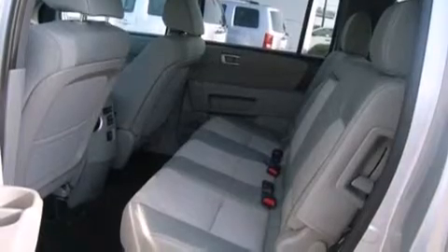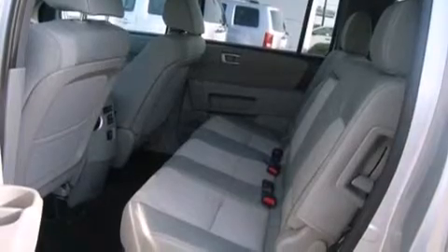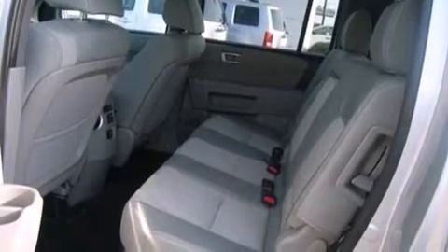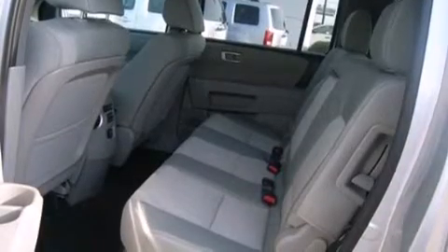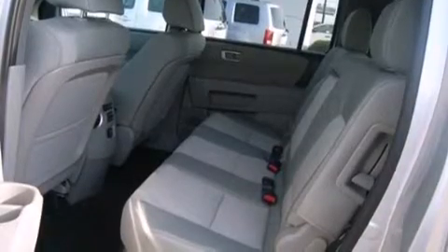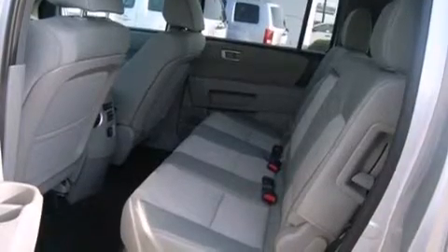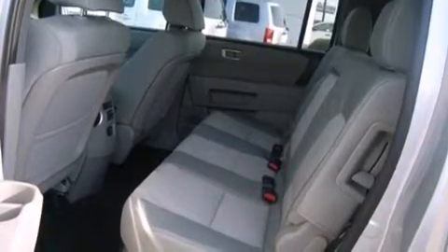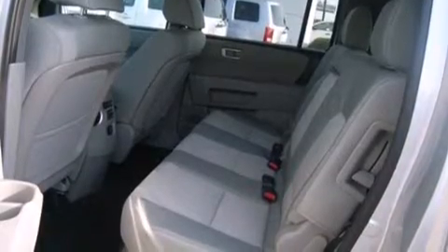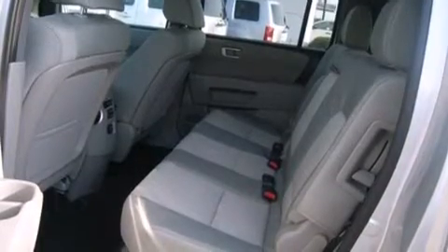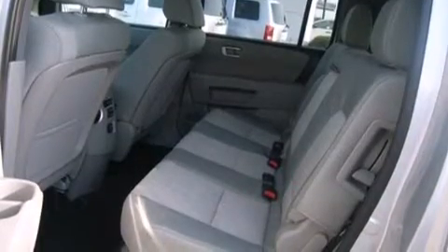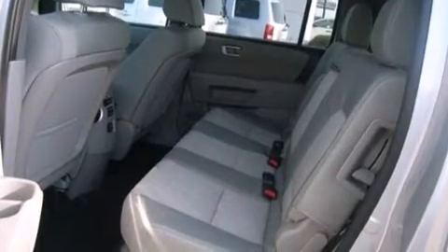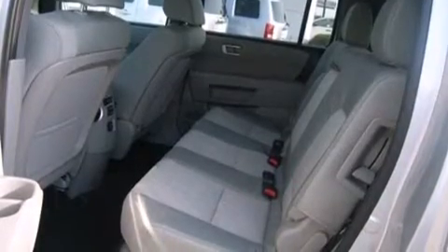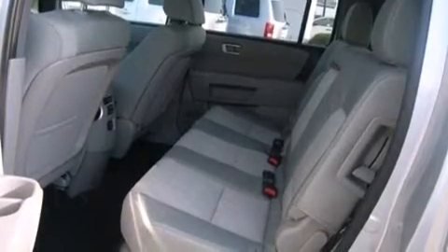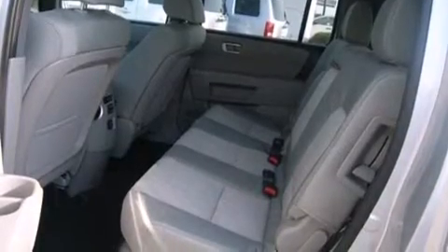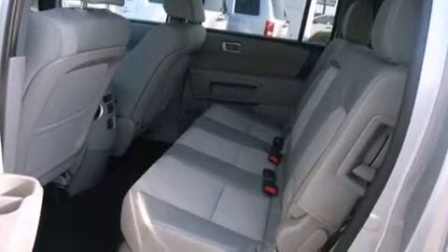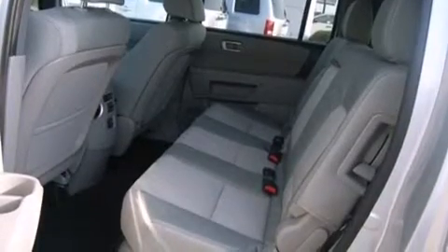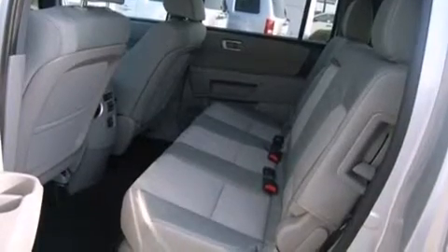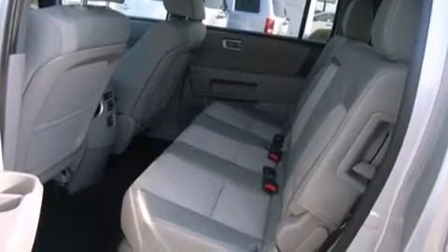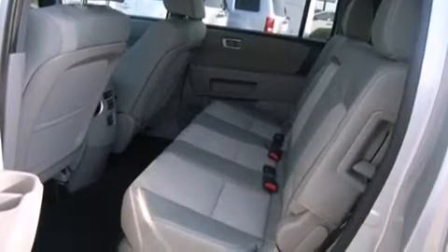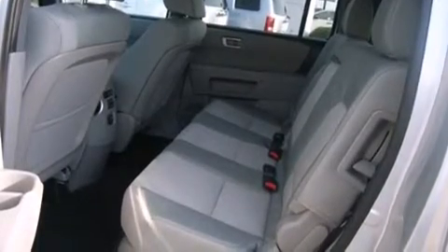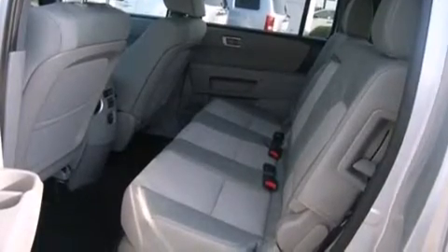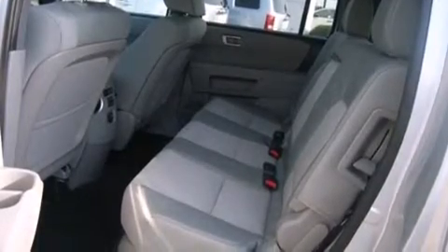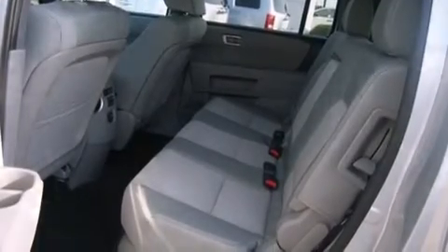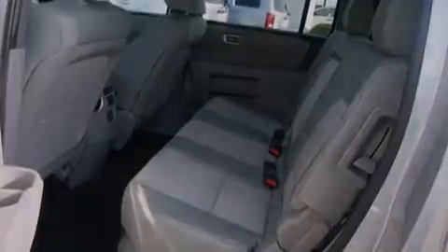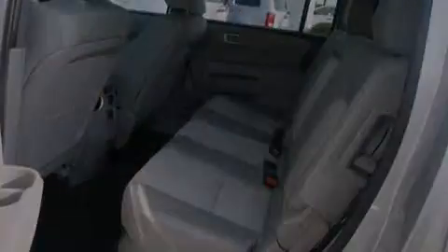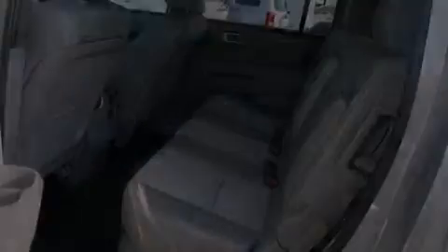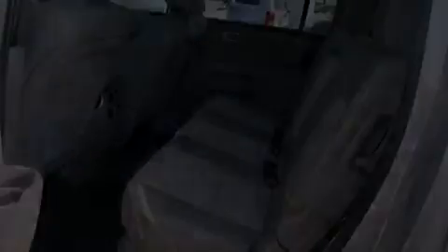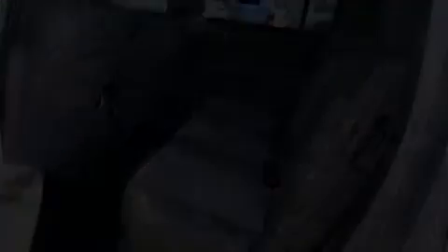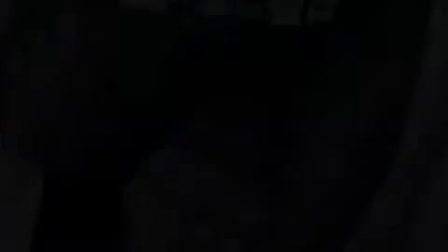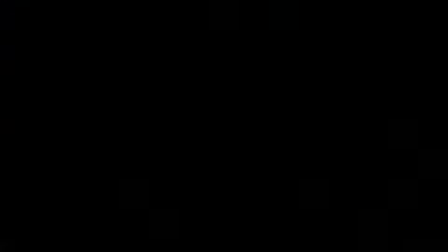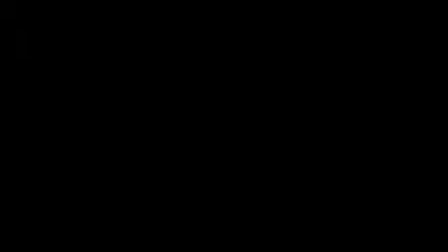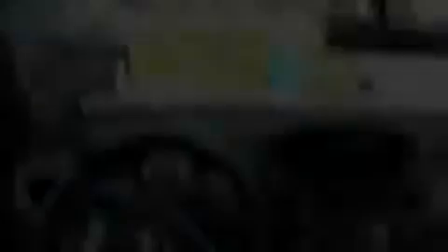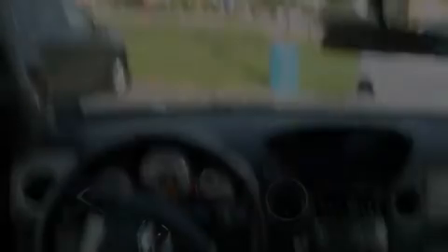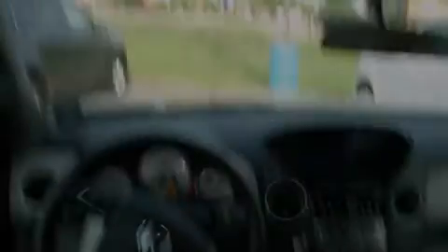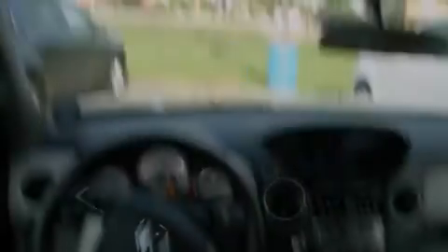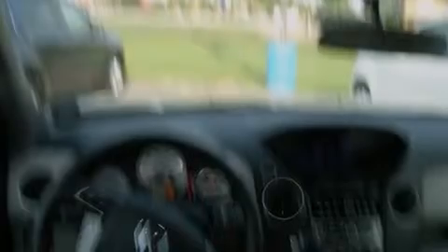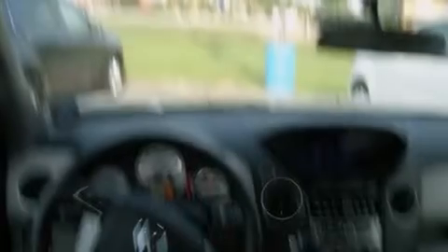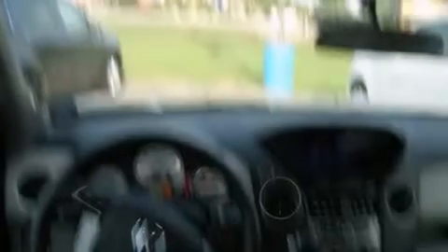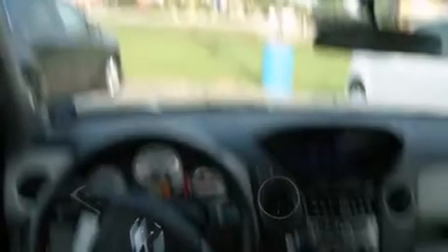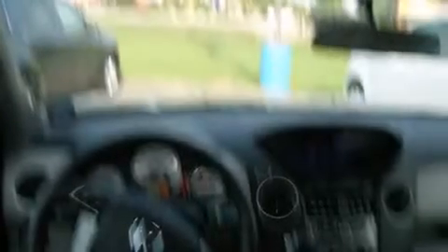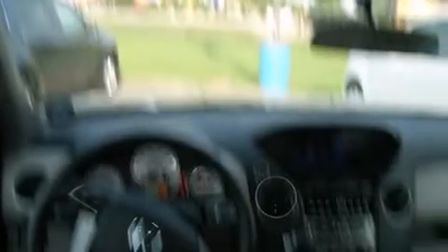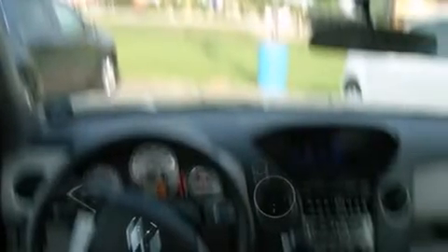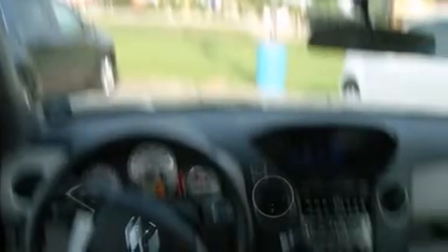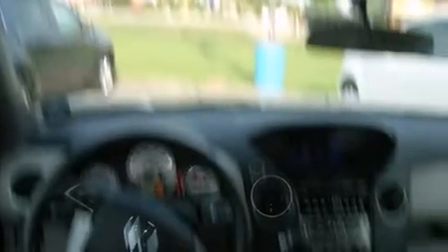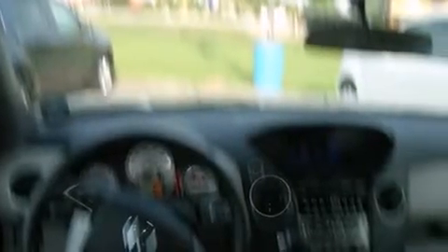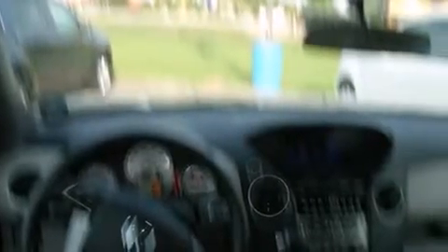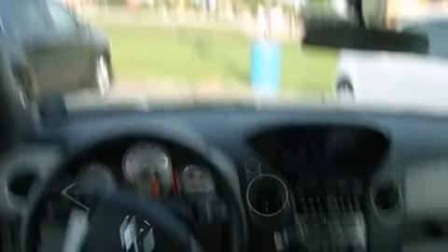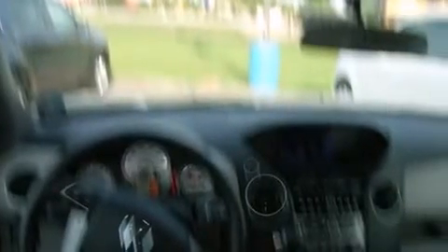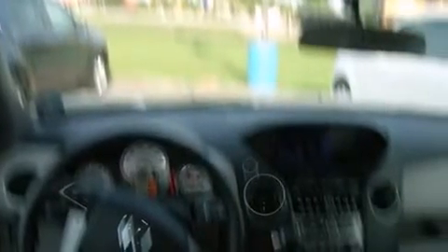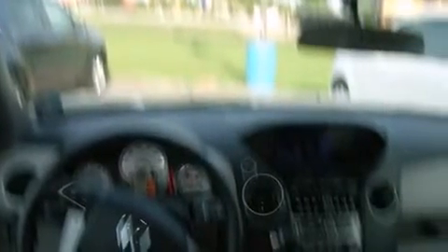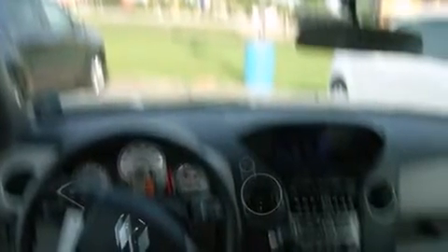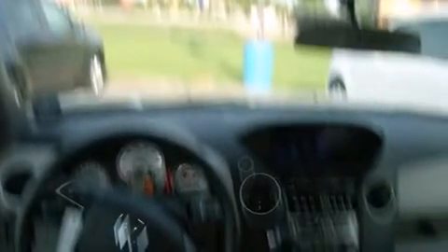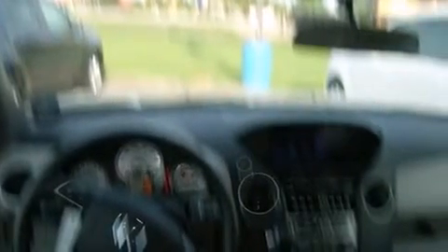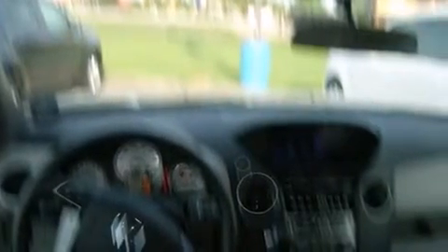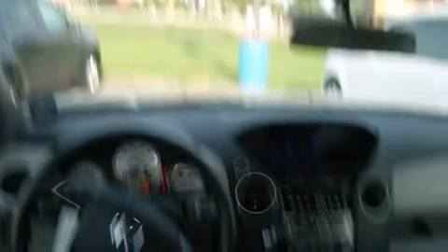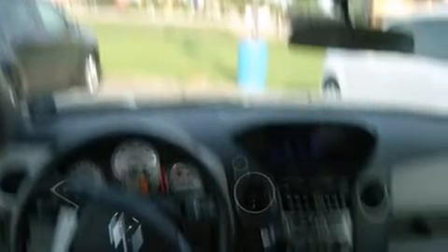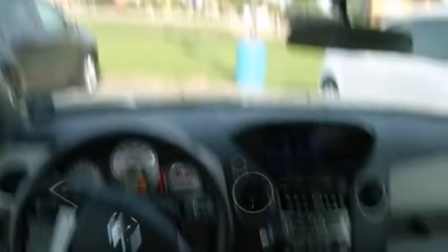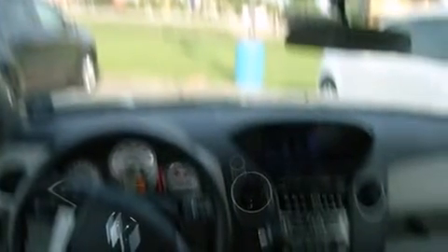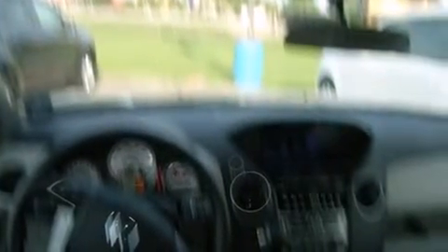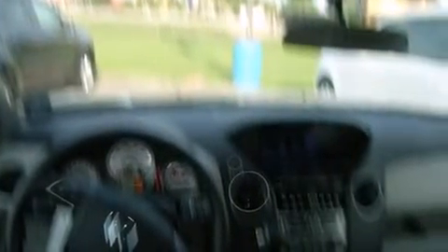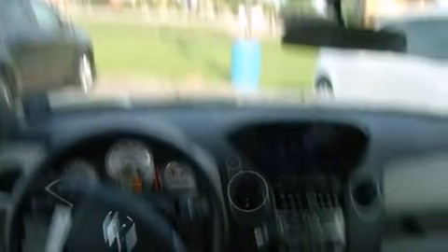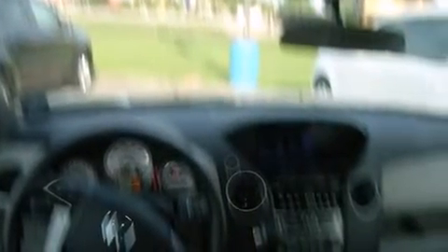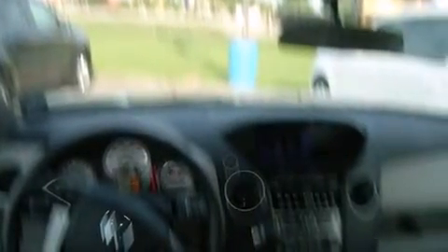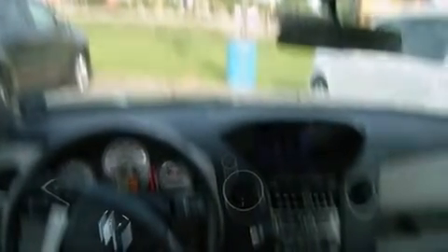Also included are an engine immobilizer theft deterrent system, a chrome grill, a keyless entry system, tinted glass, and an auxiliary power outlet.